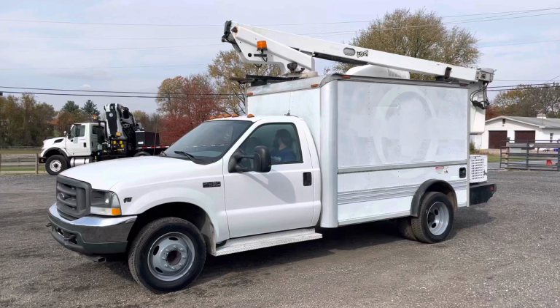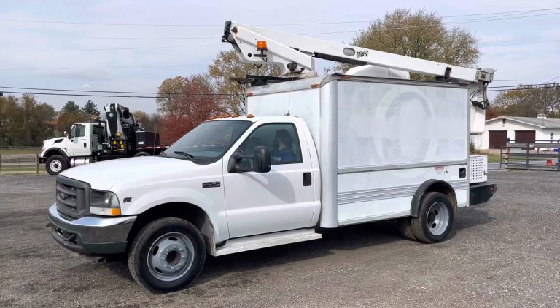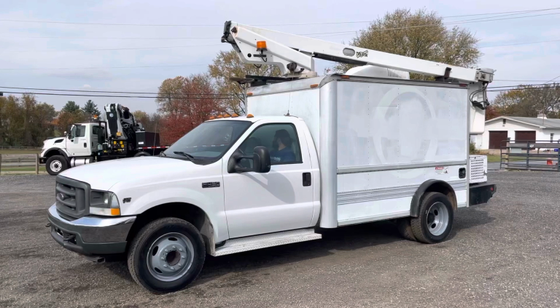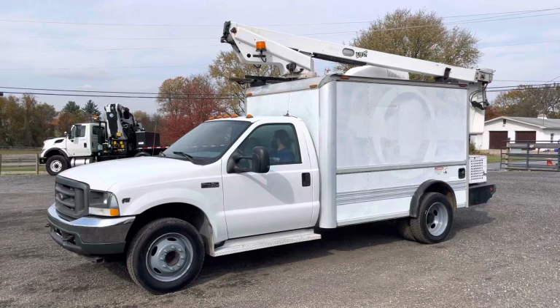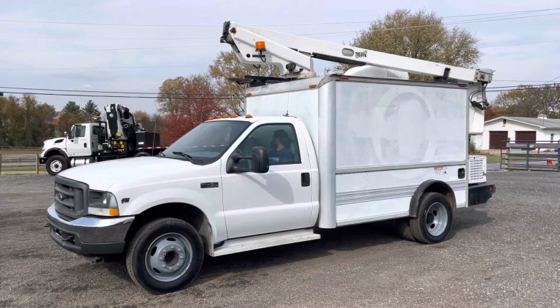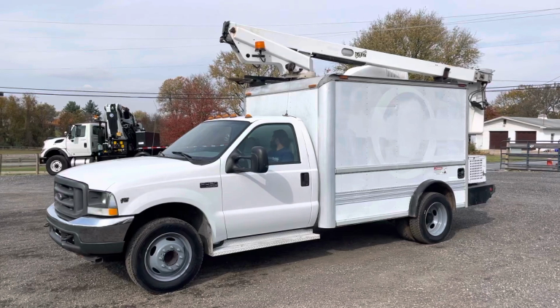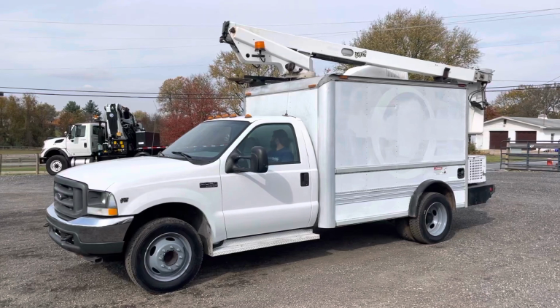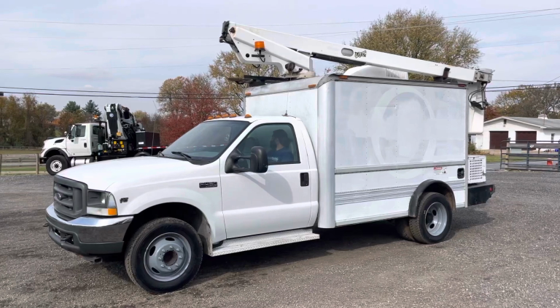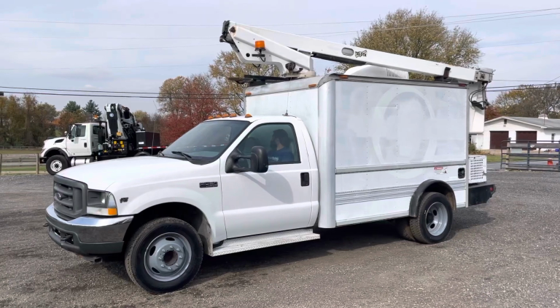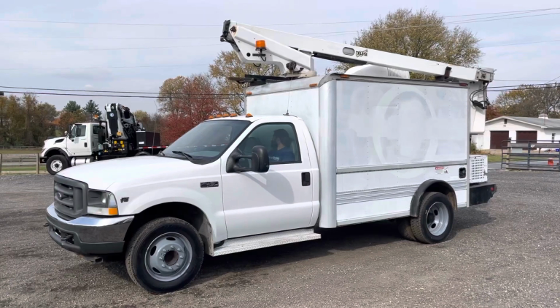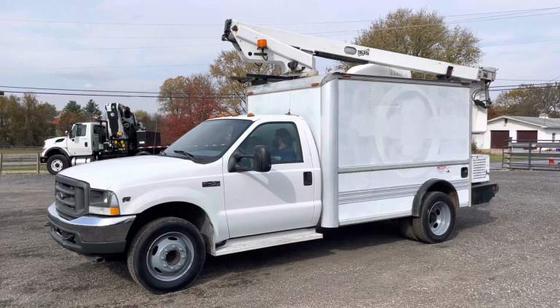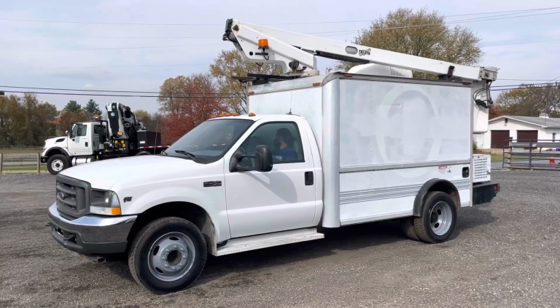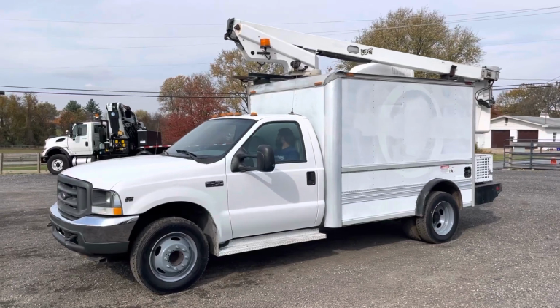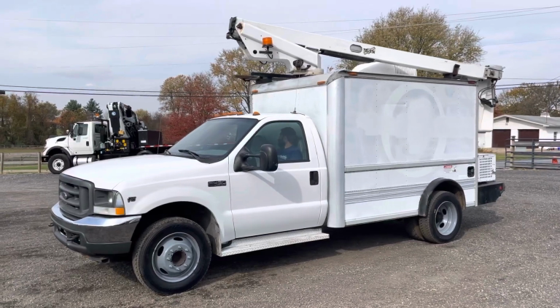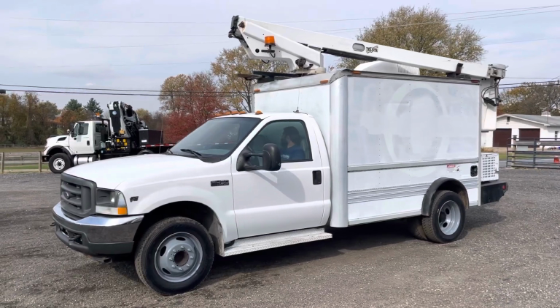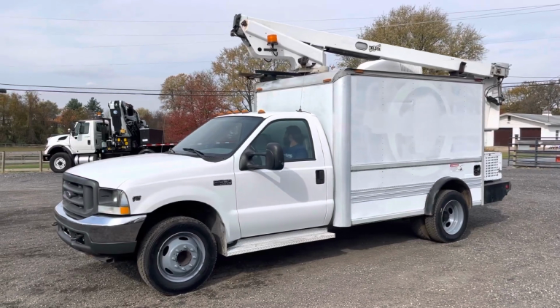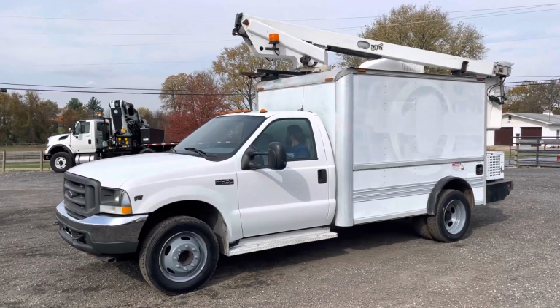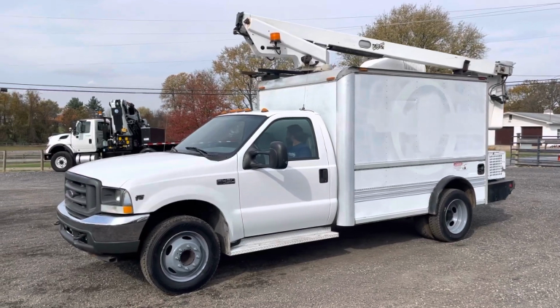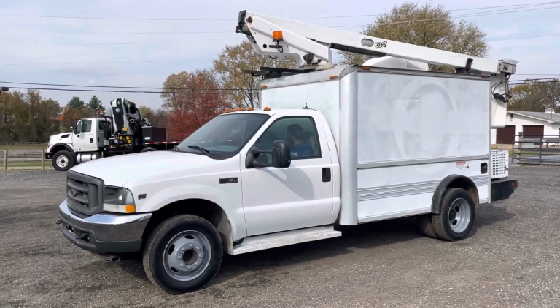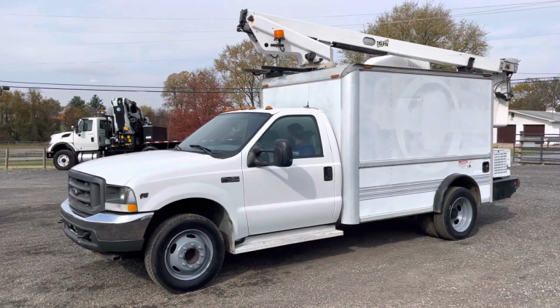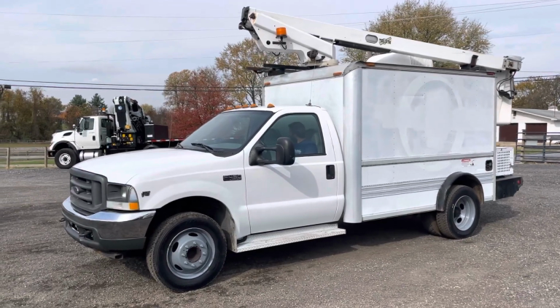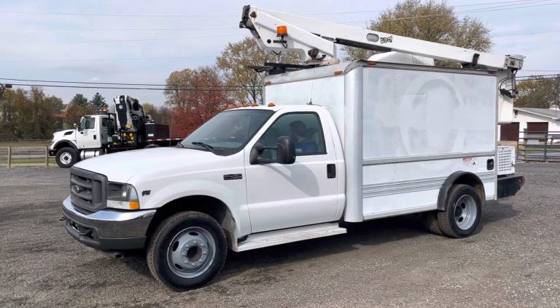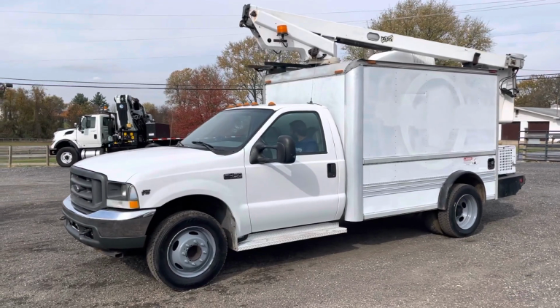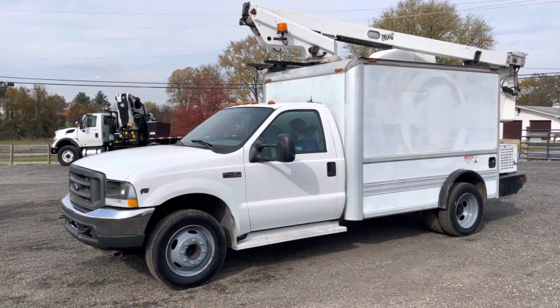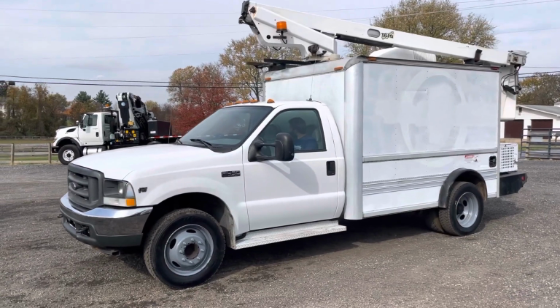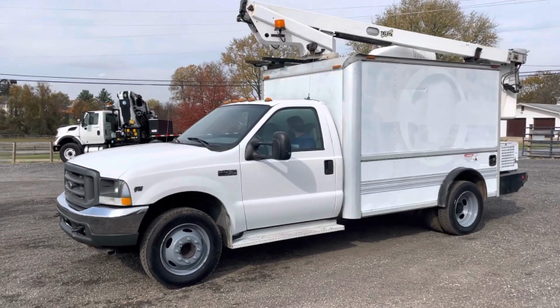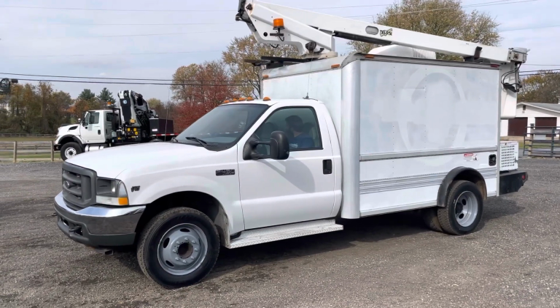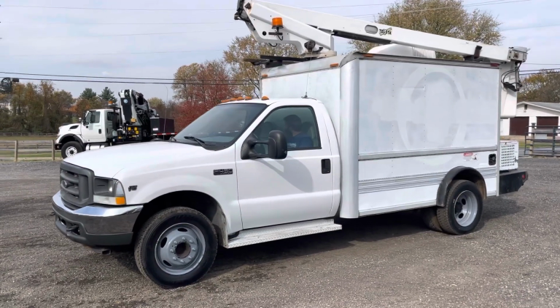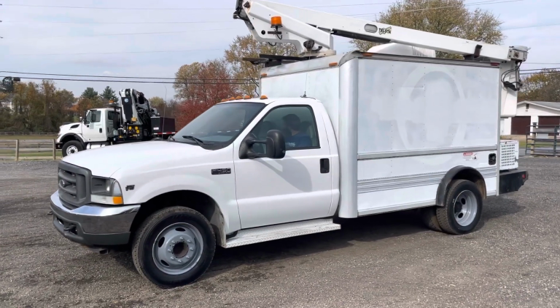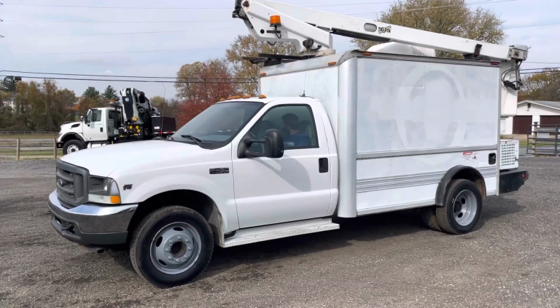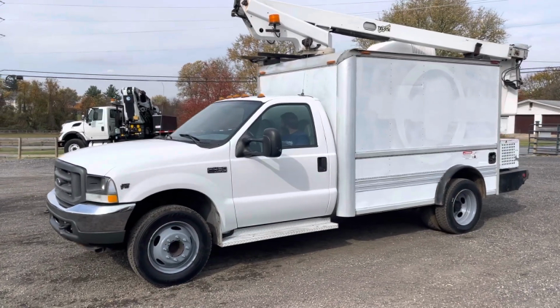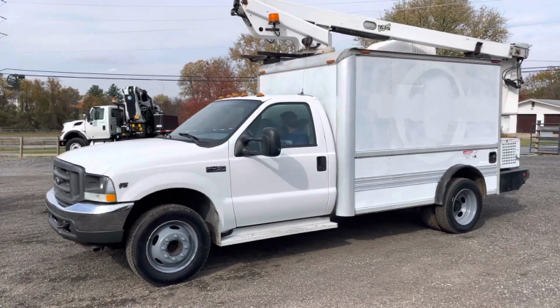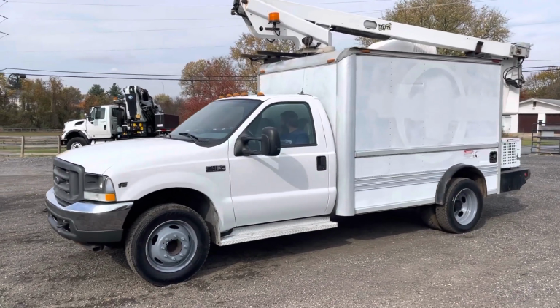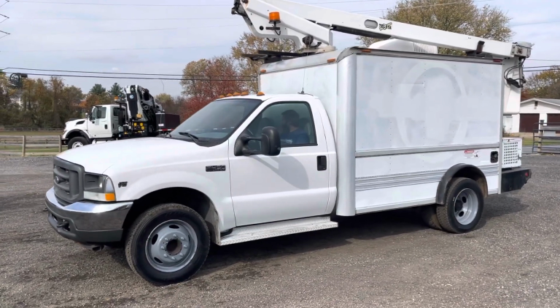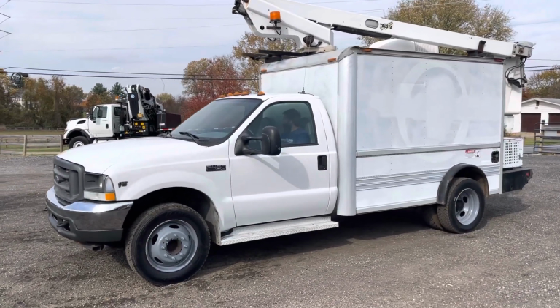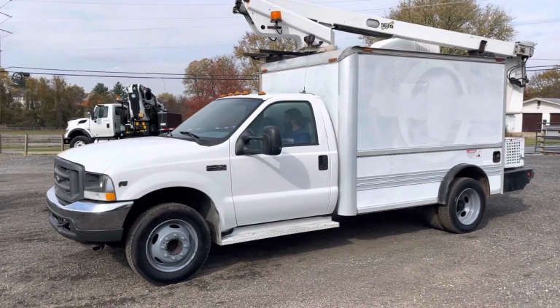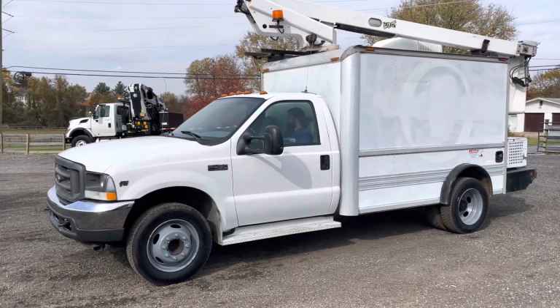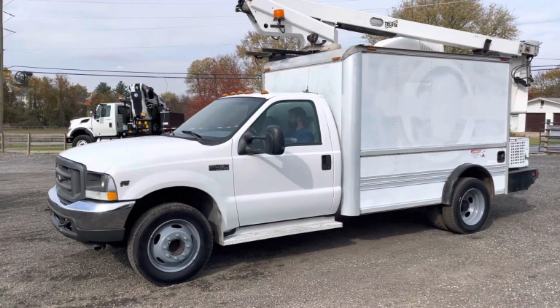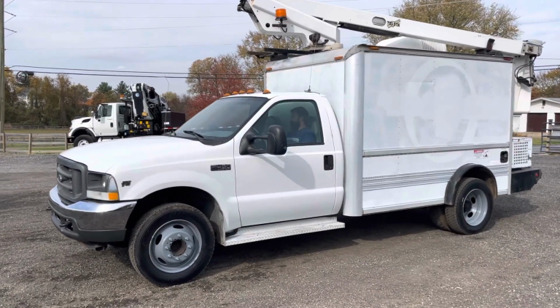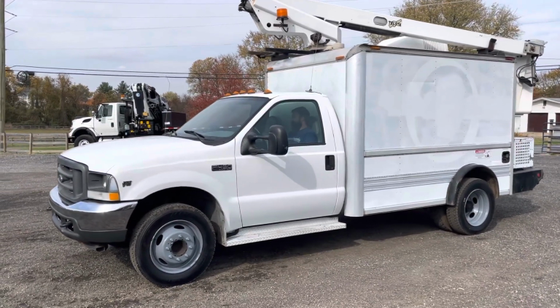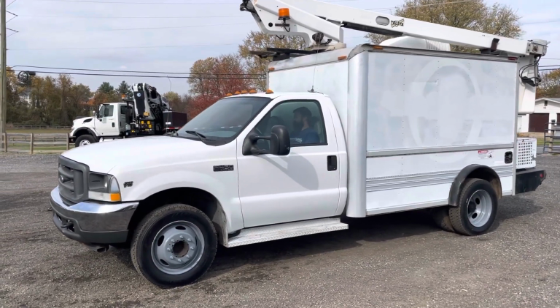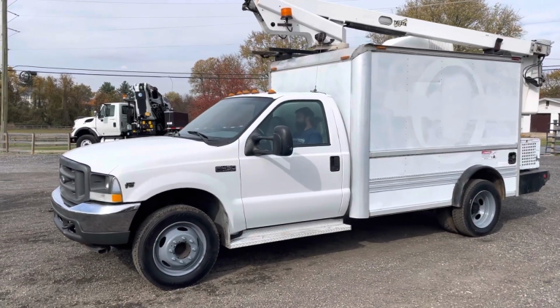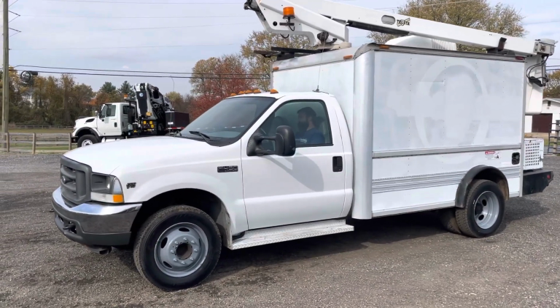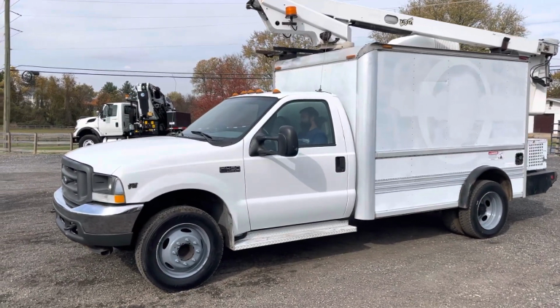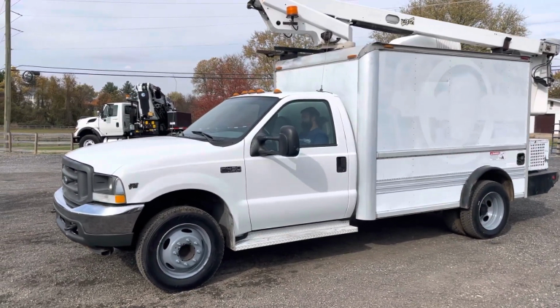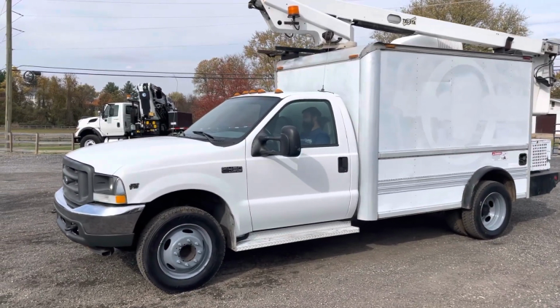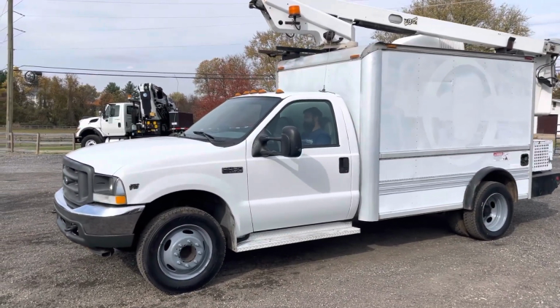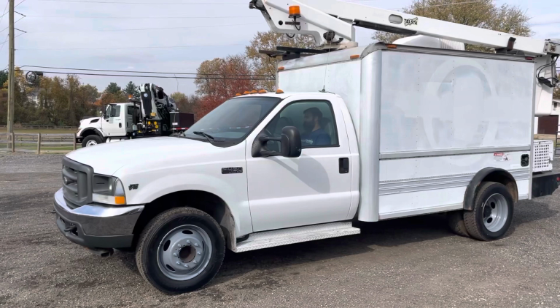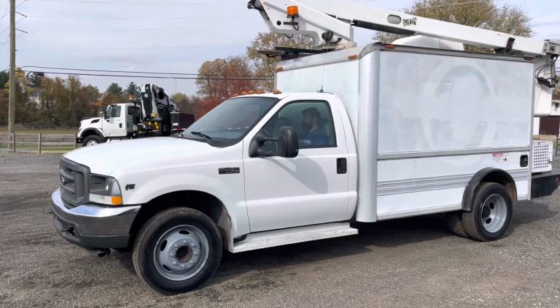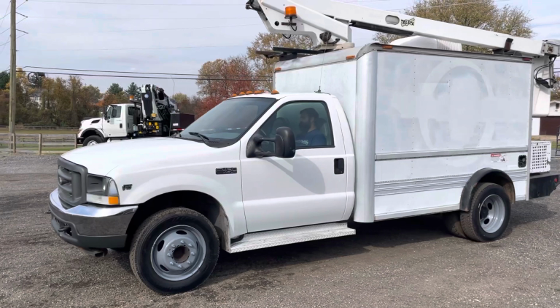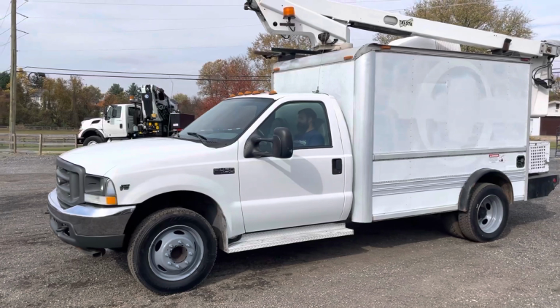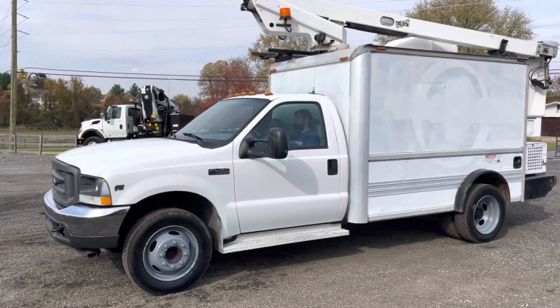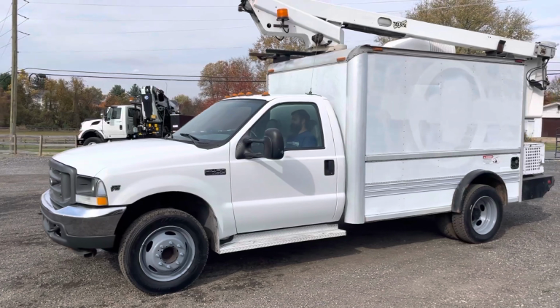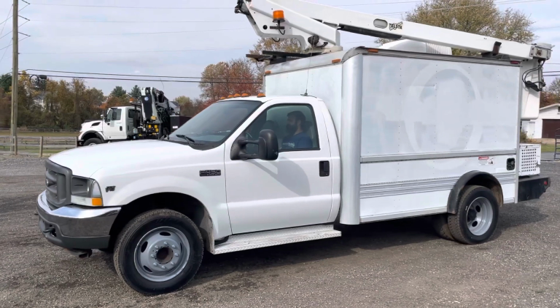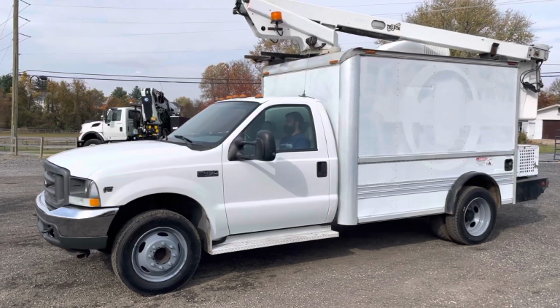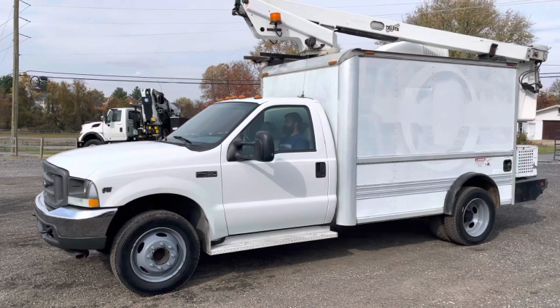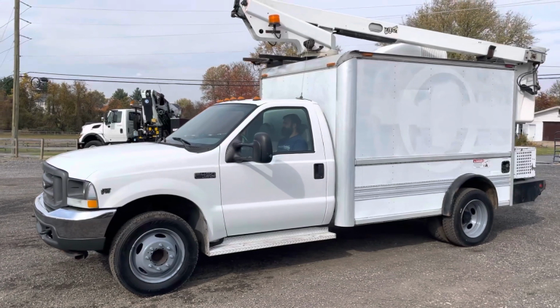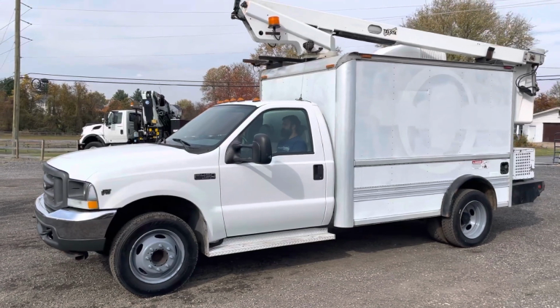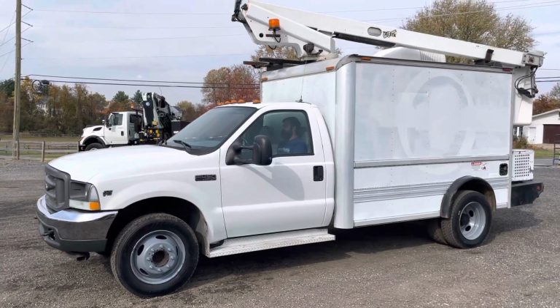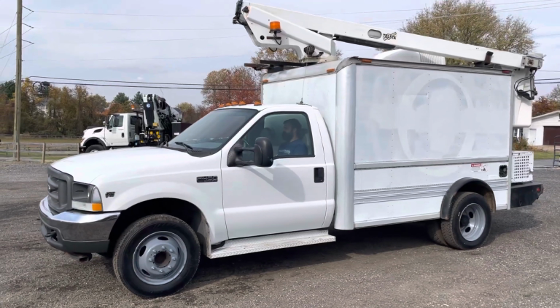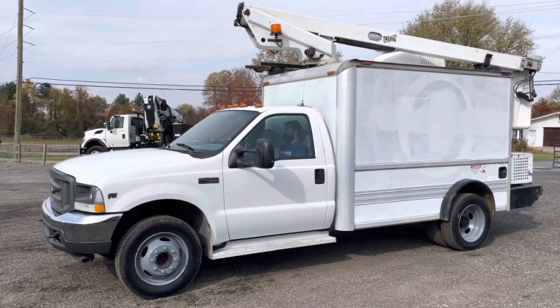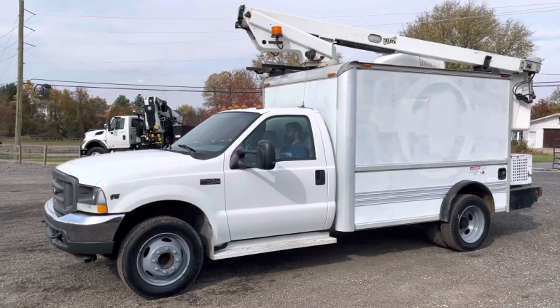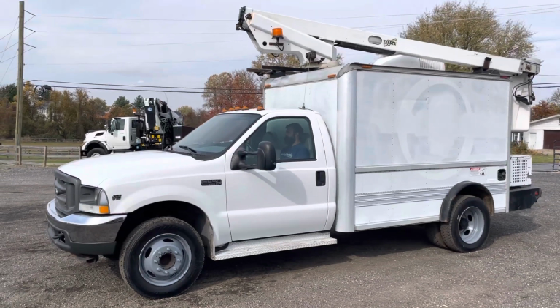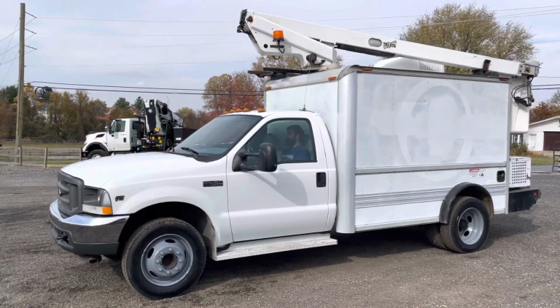Hello everyone, this is Brady with Lewis Motor Company and today we're taking a look at our 2002 Ford F450 fiber splicing box boom truck.